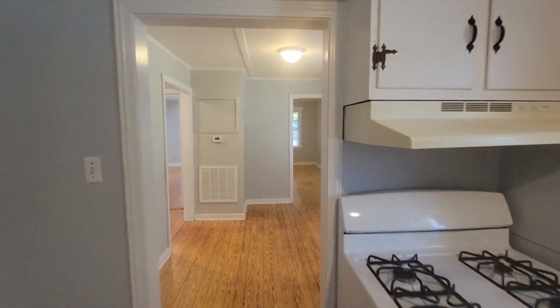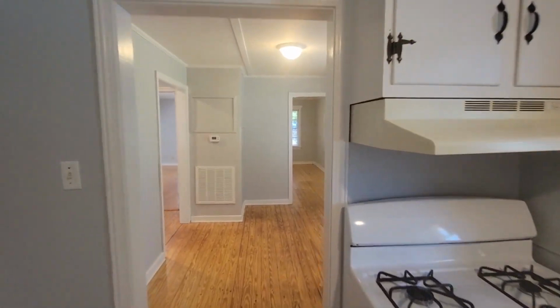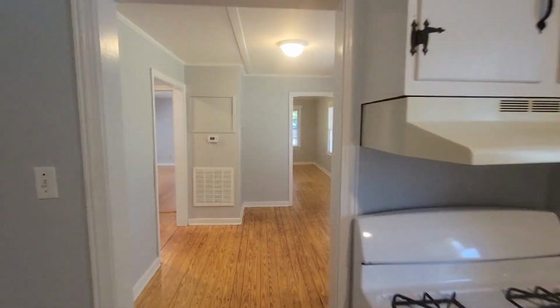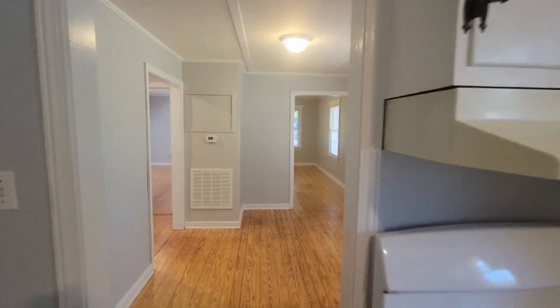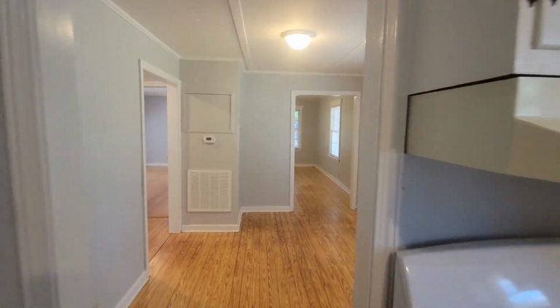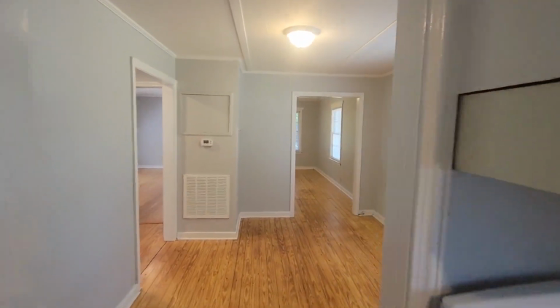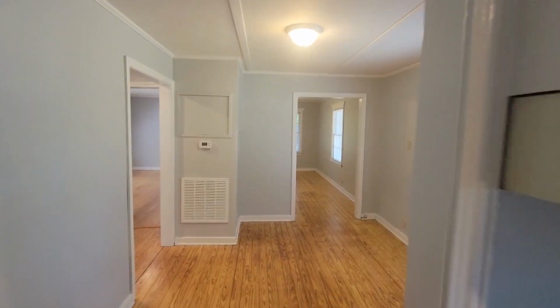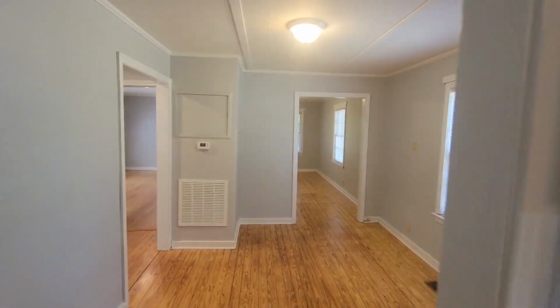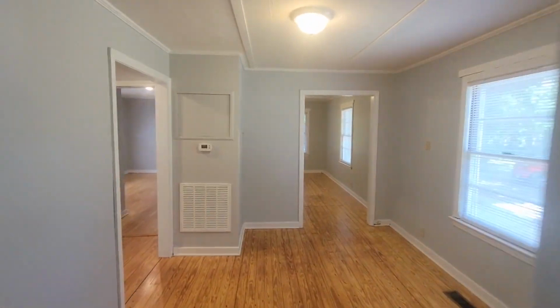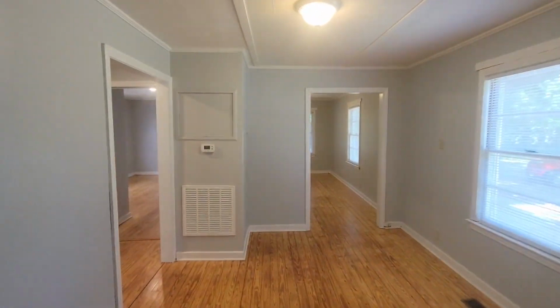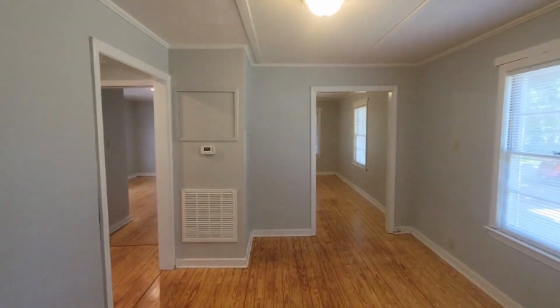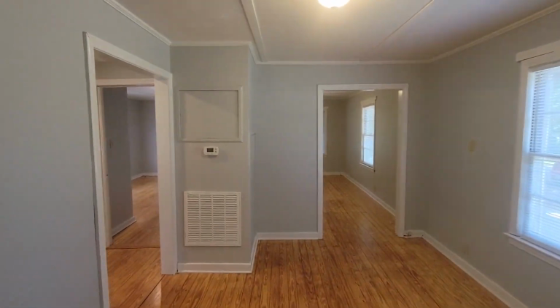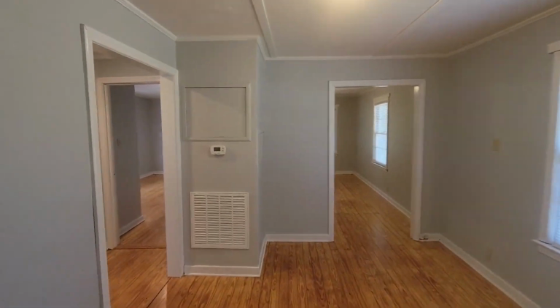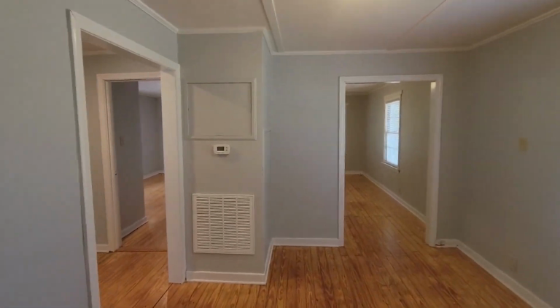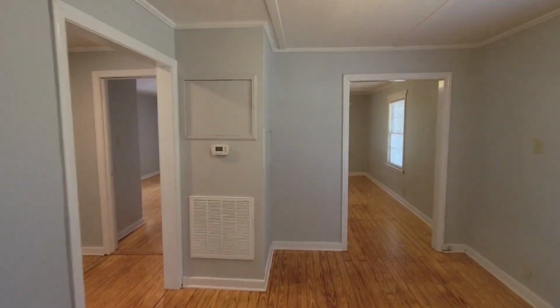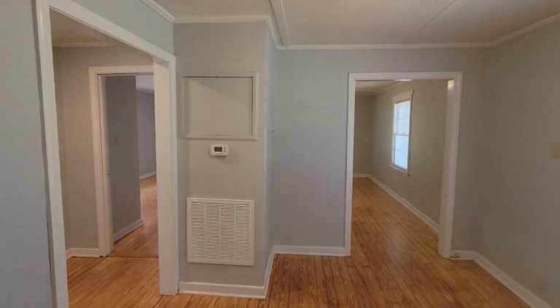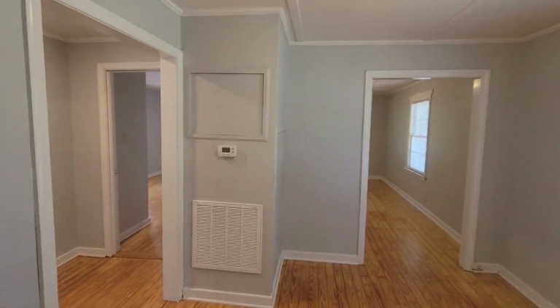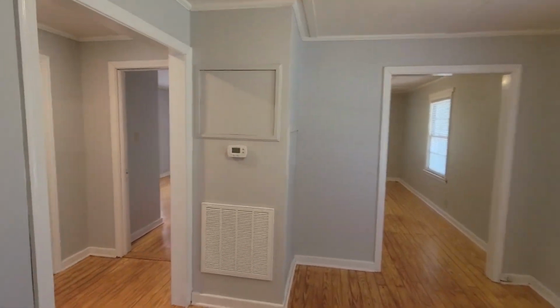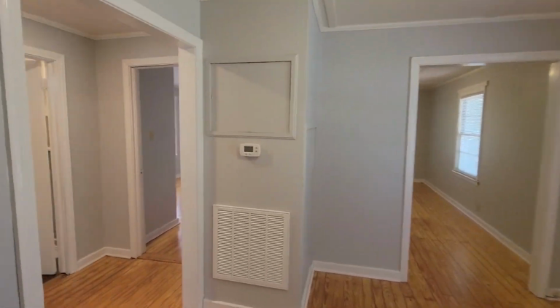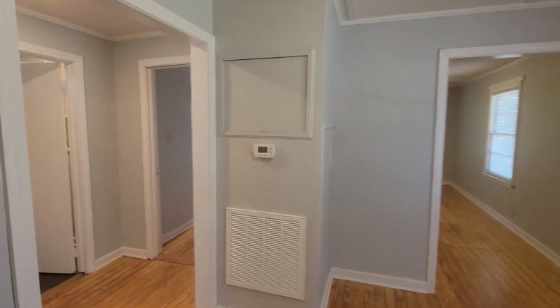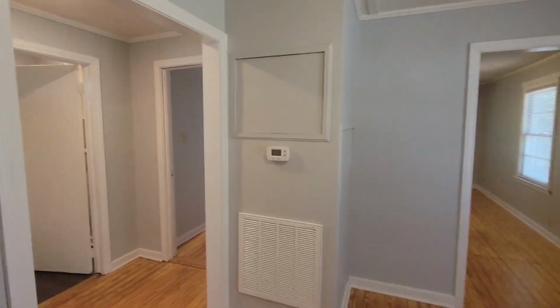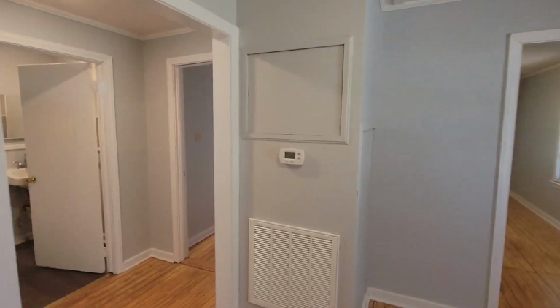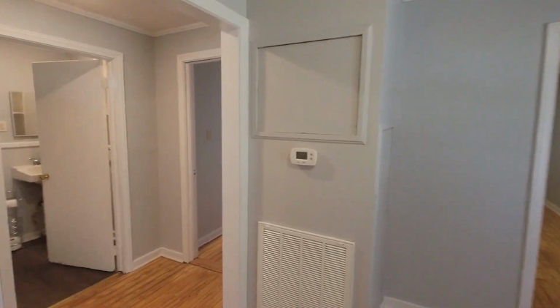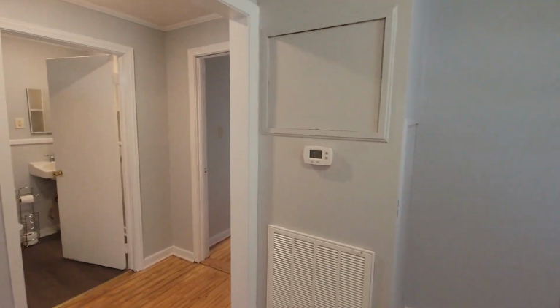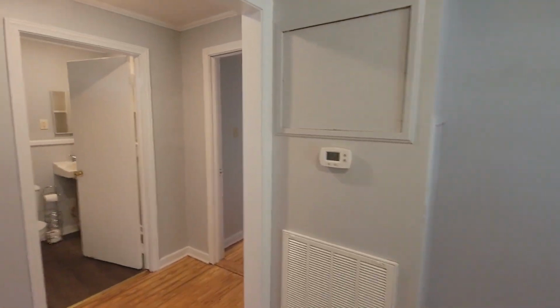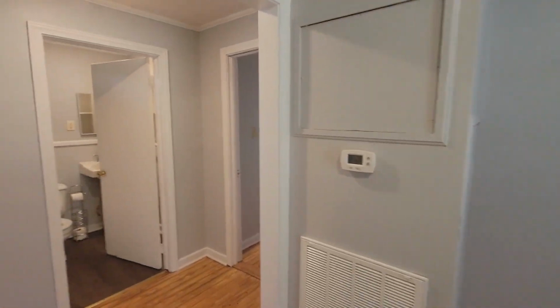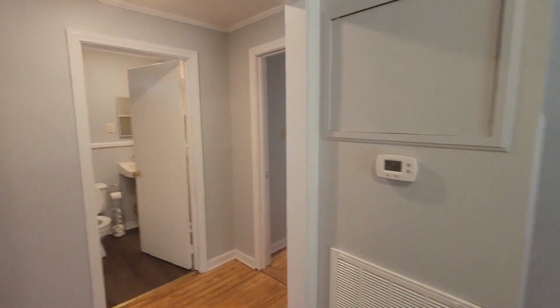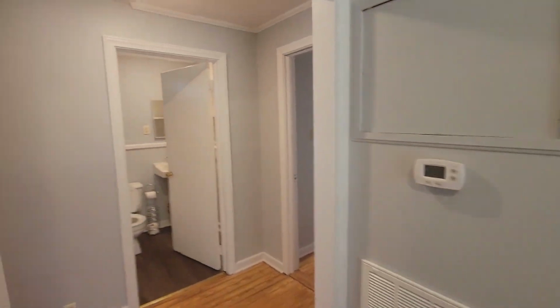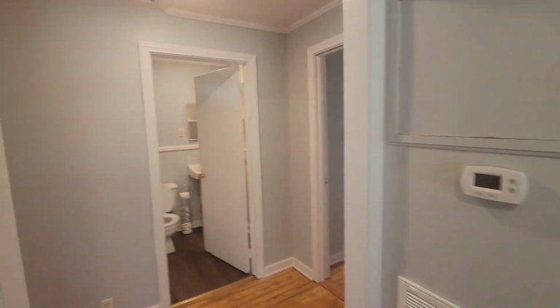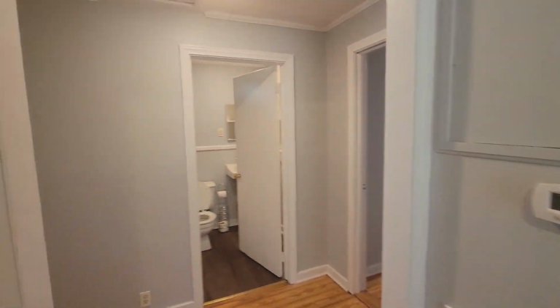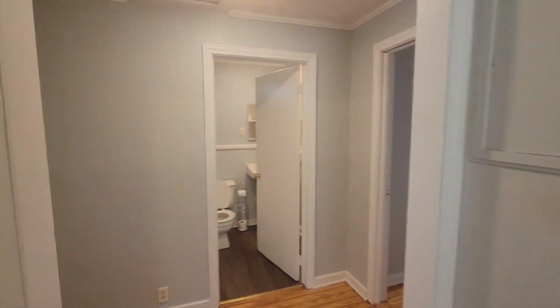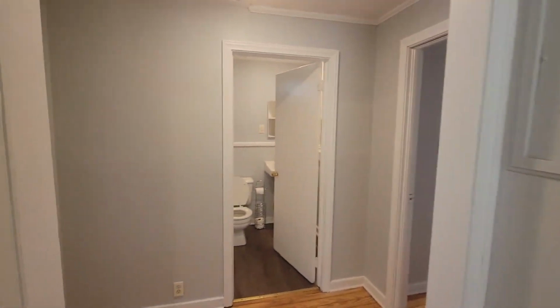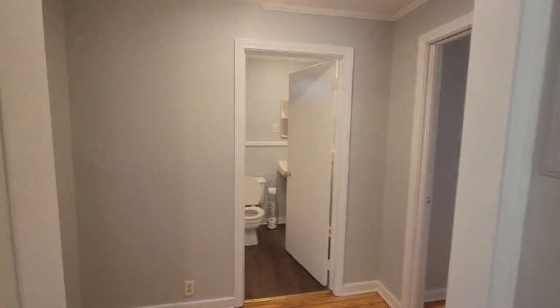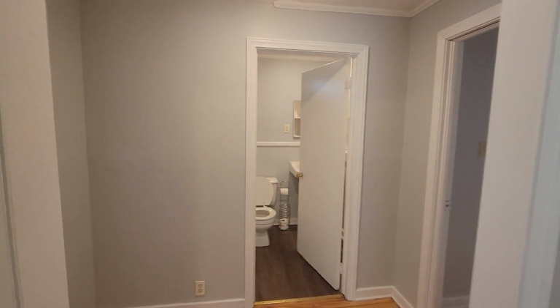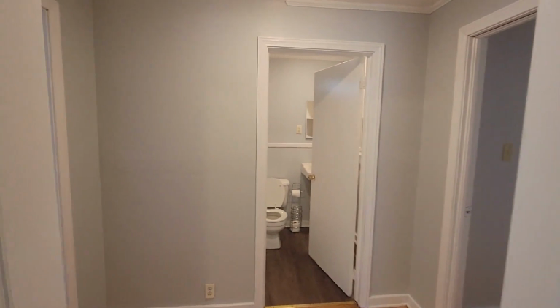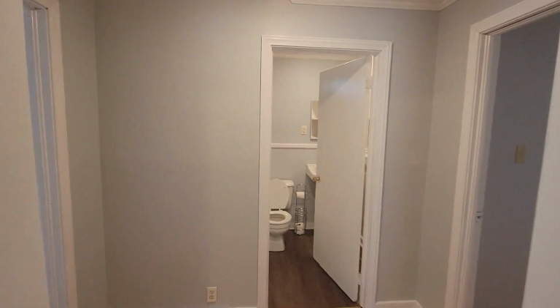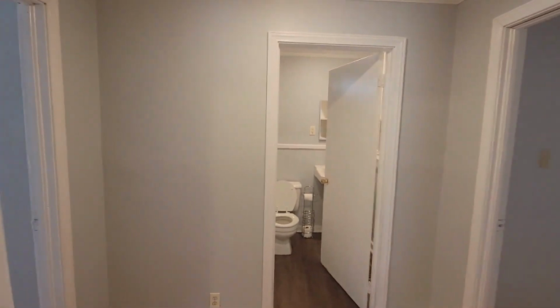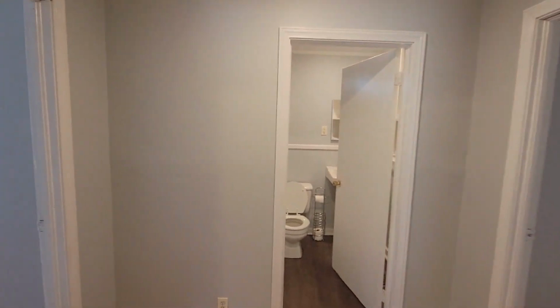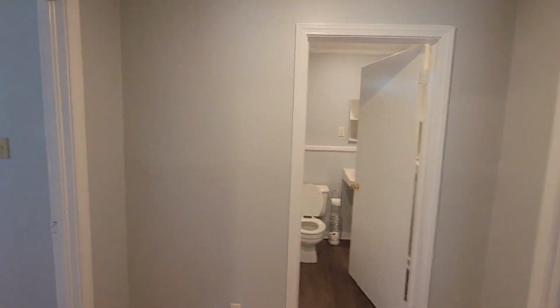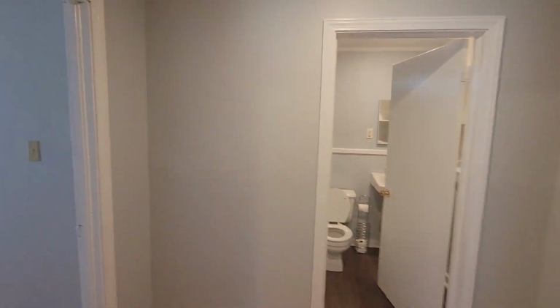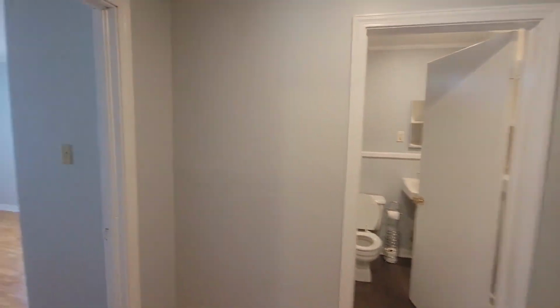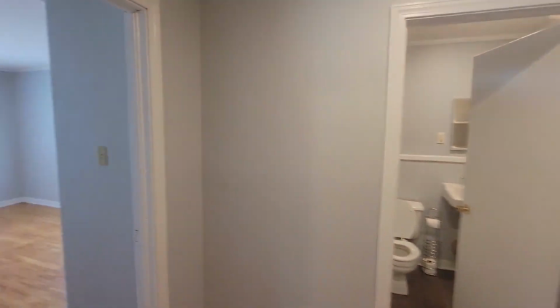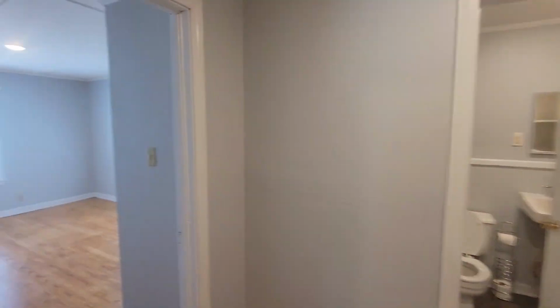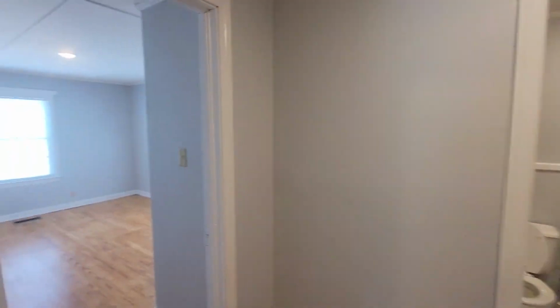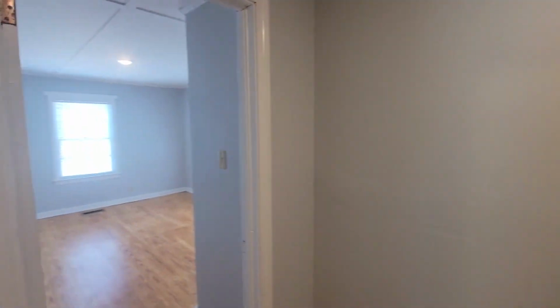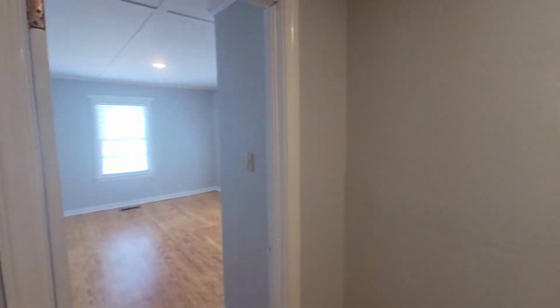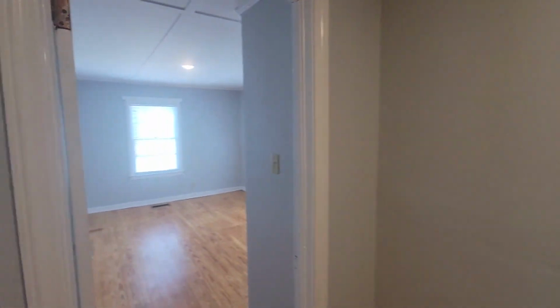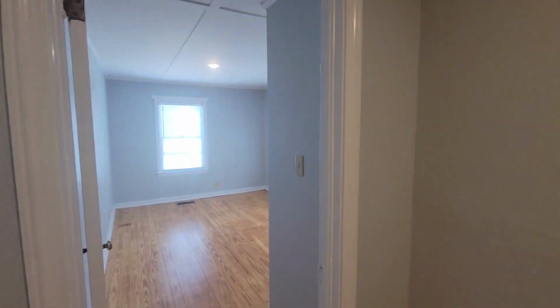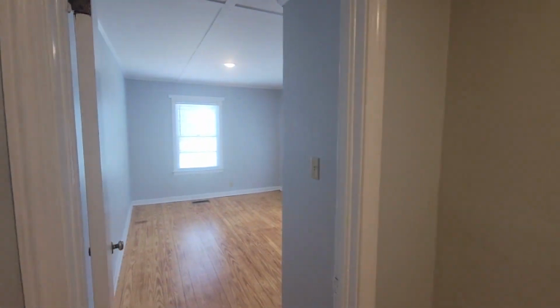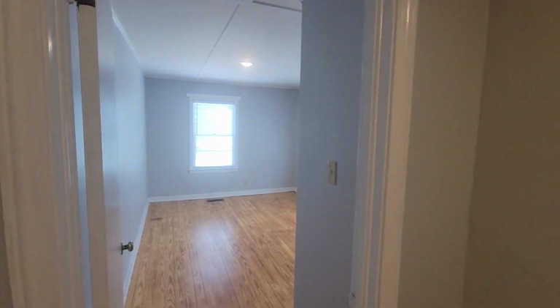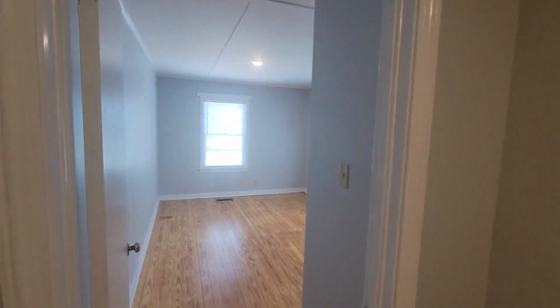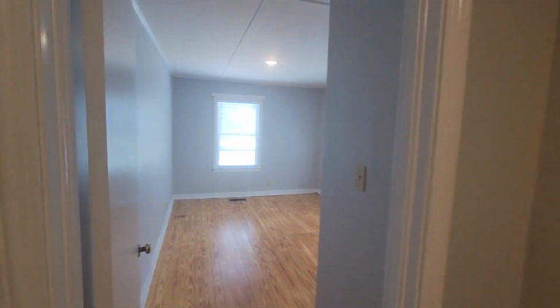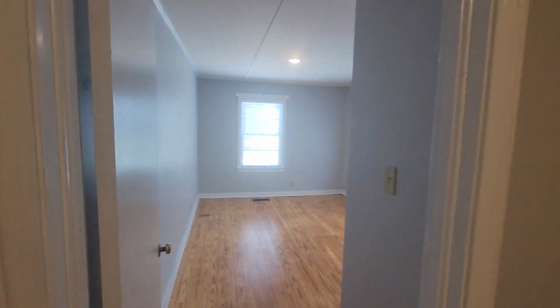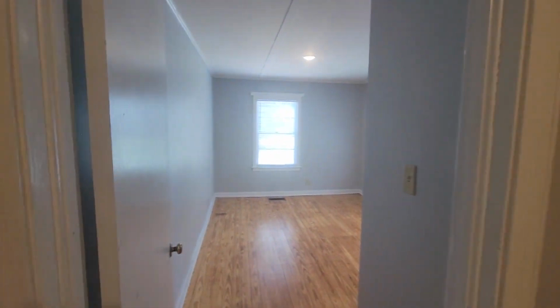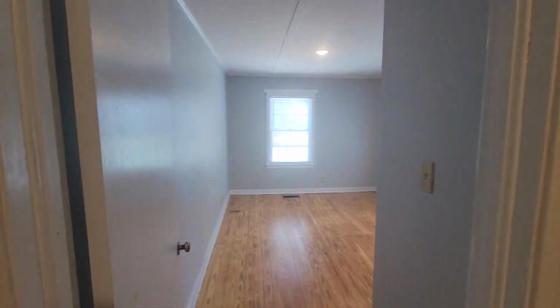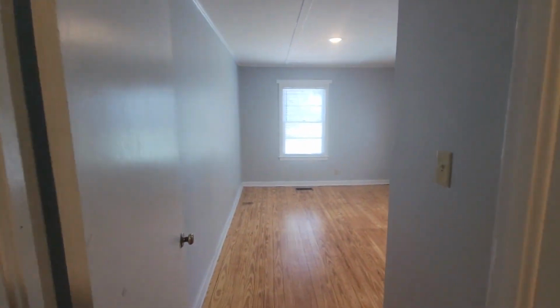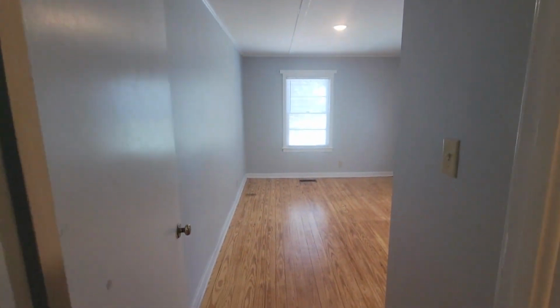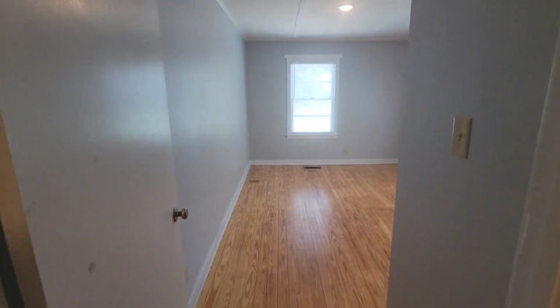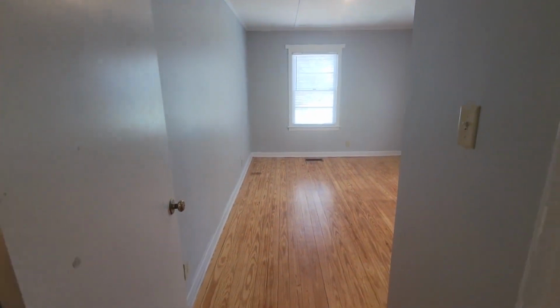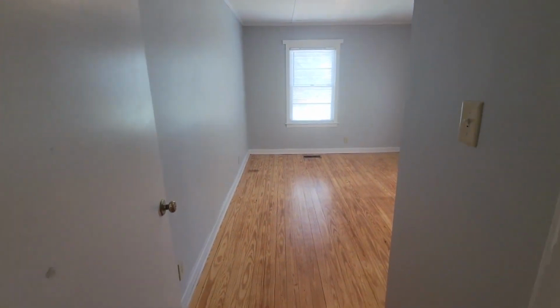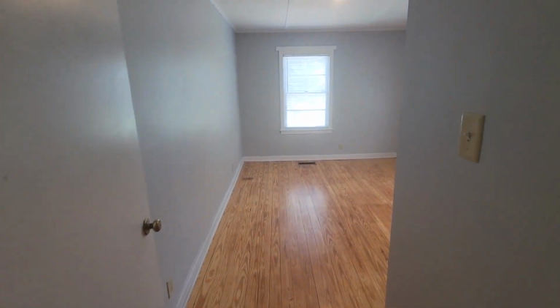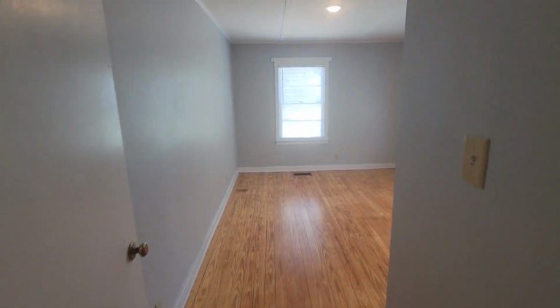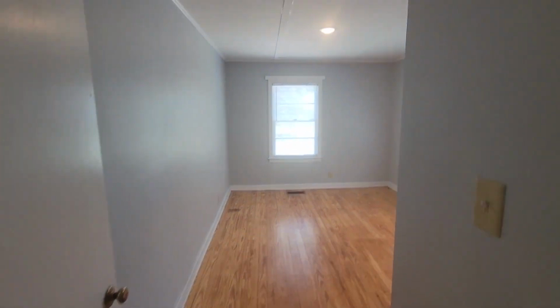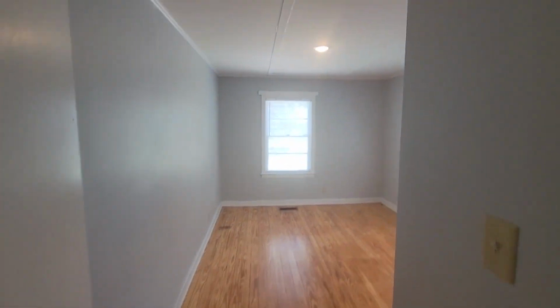If we make our way back in and to the left, here's bedroom number one of two.